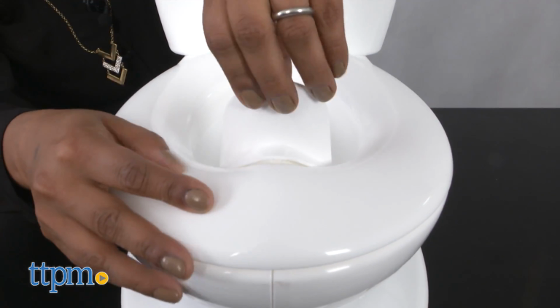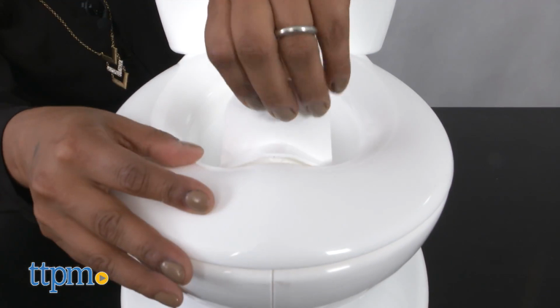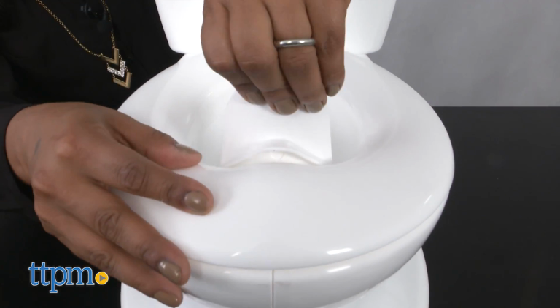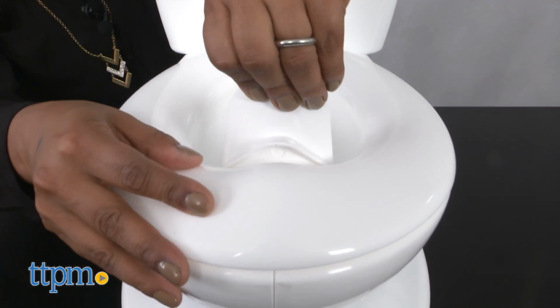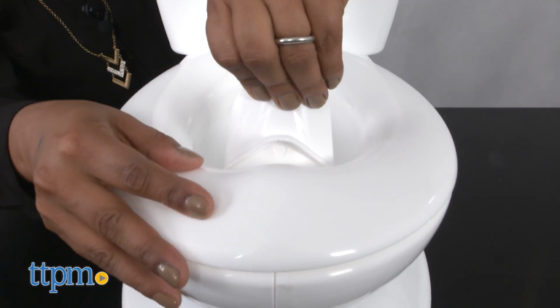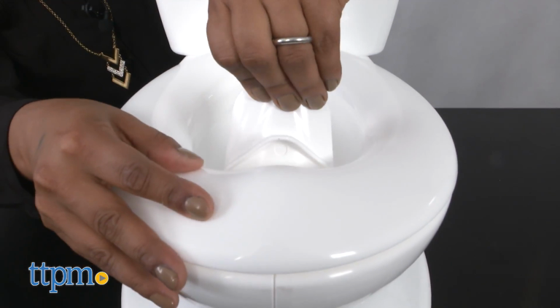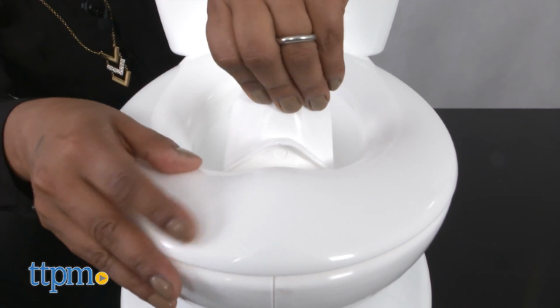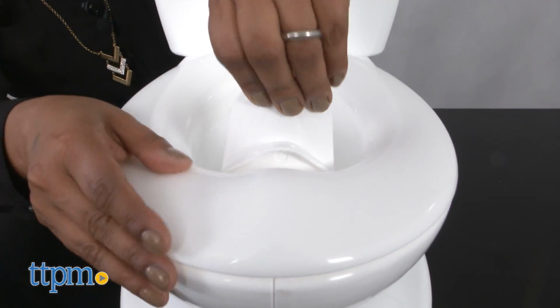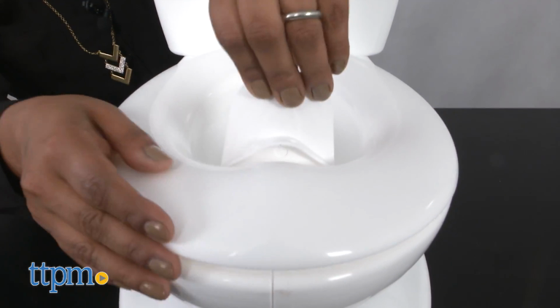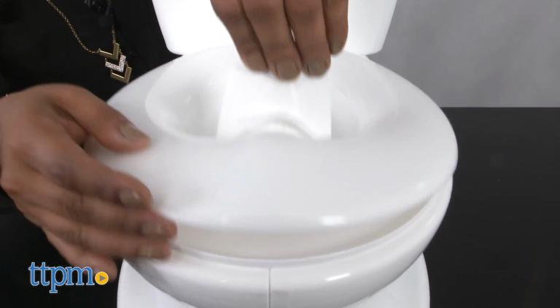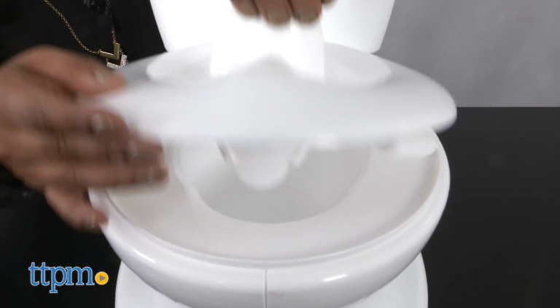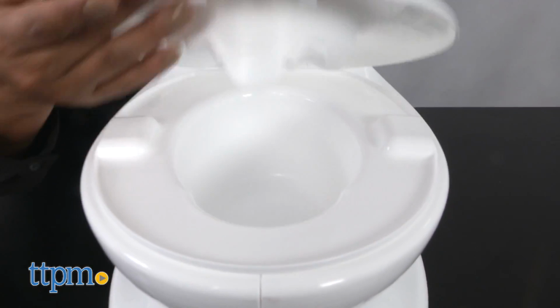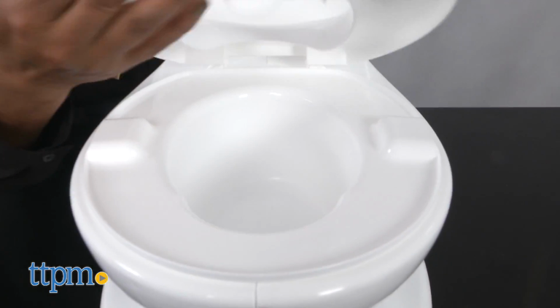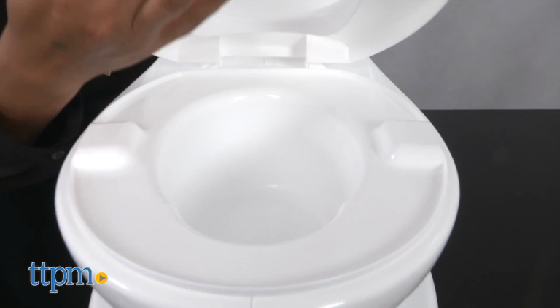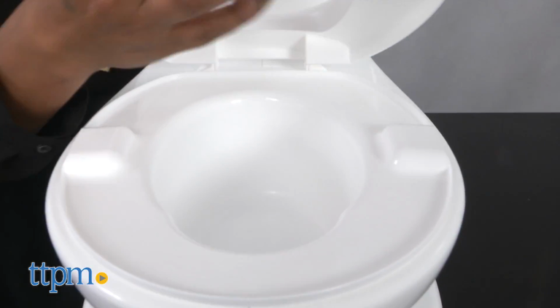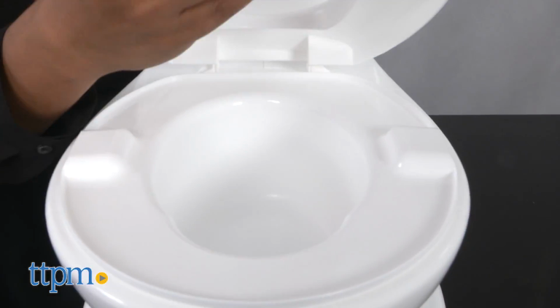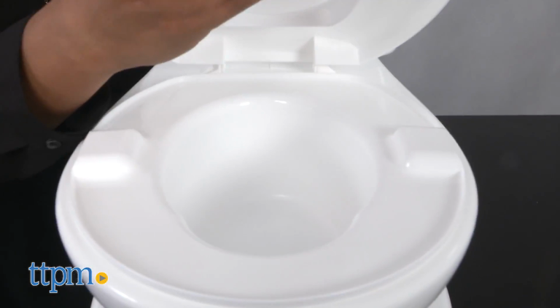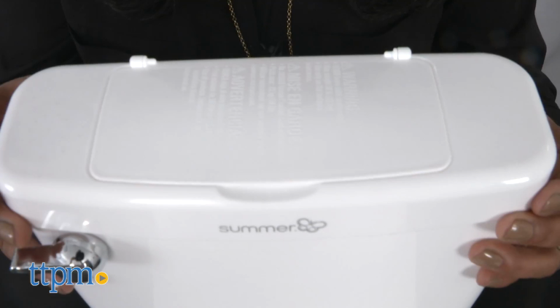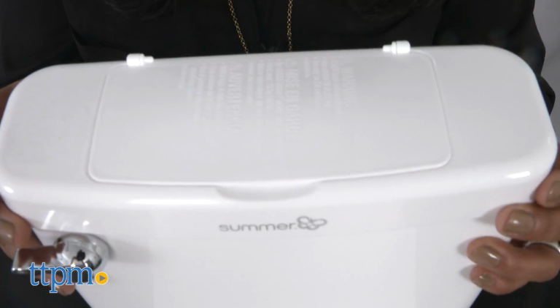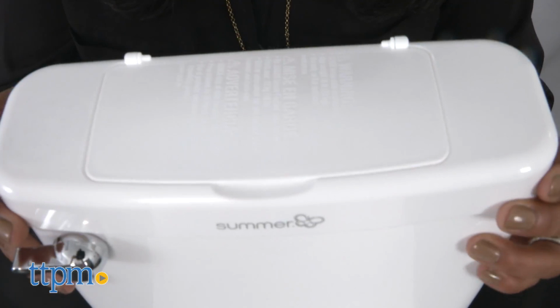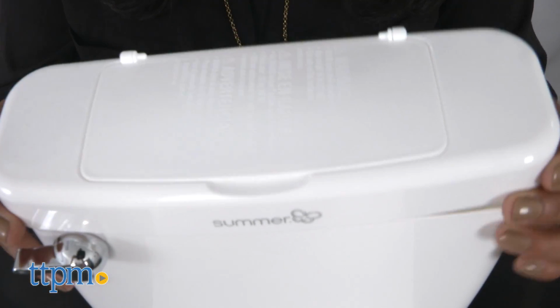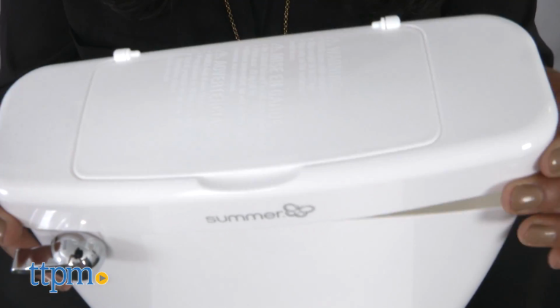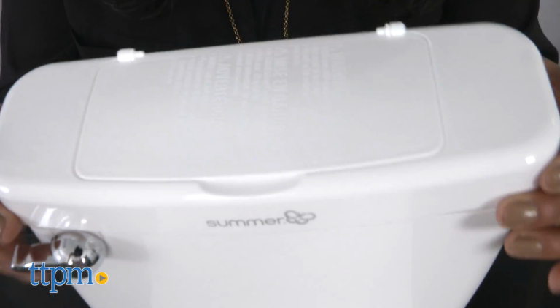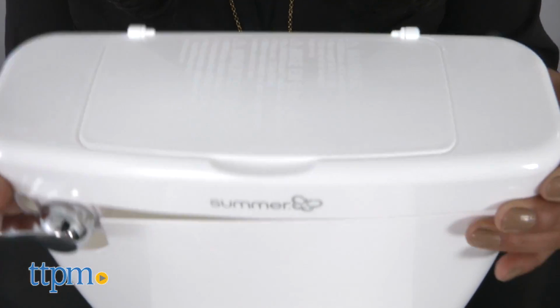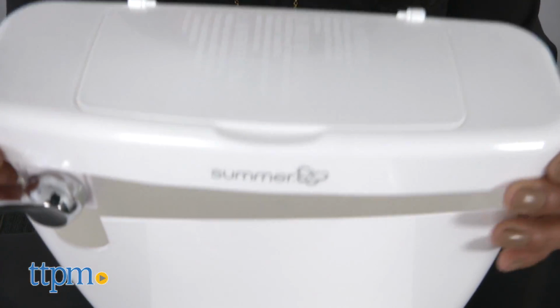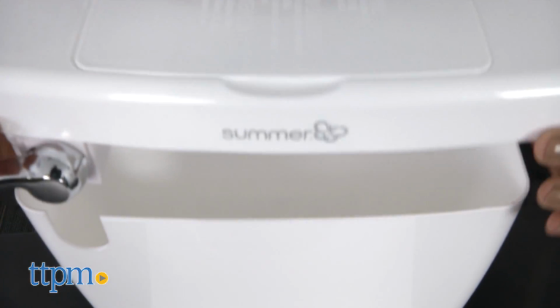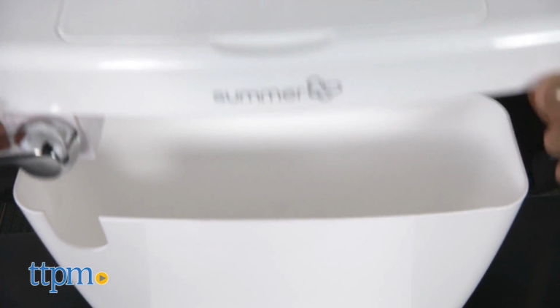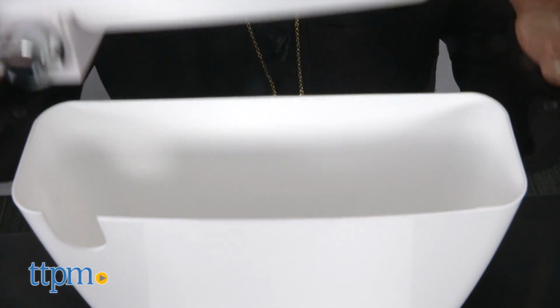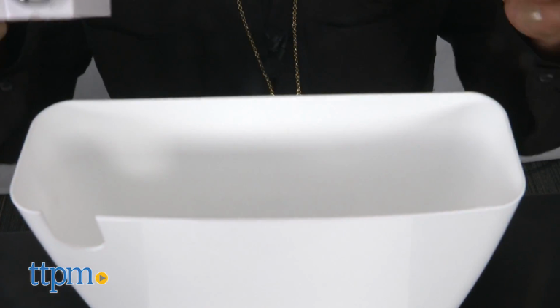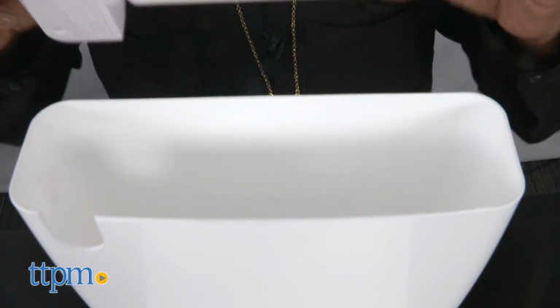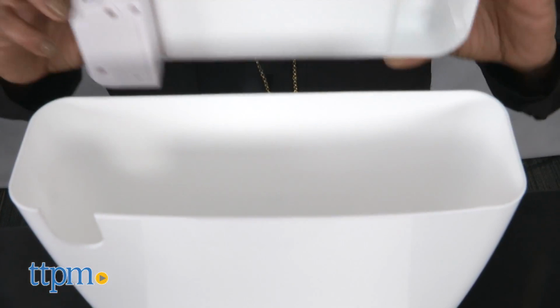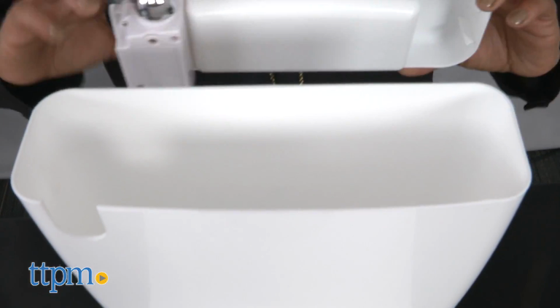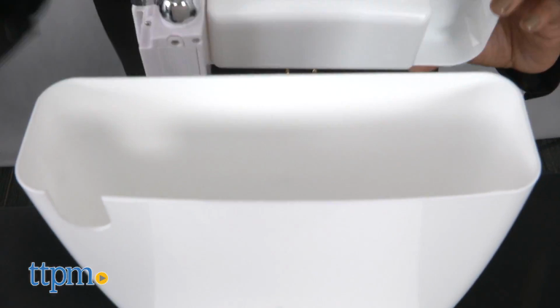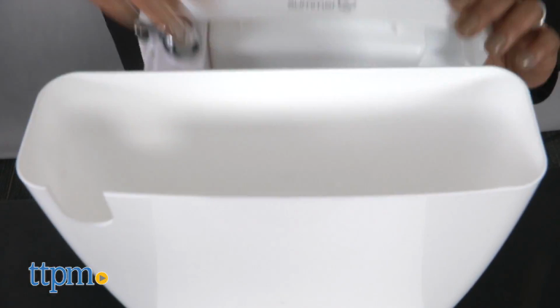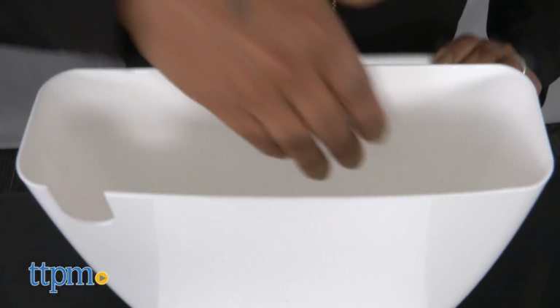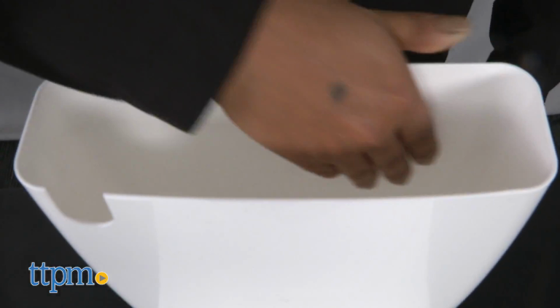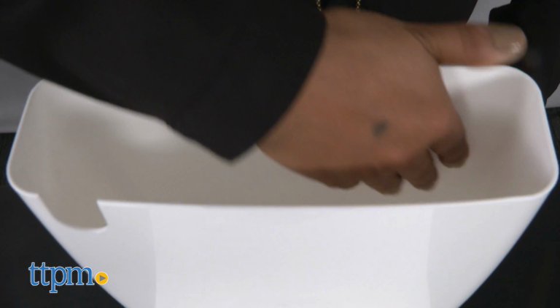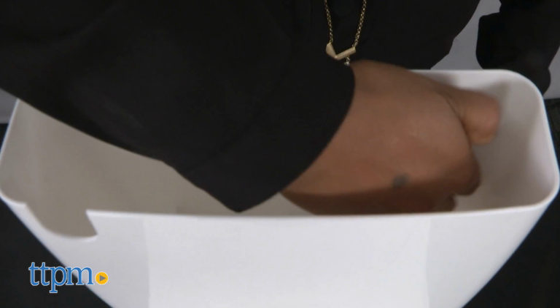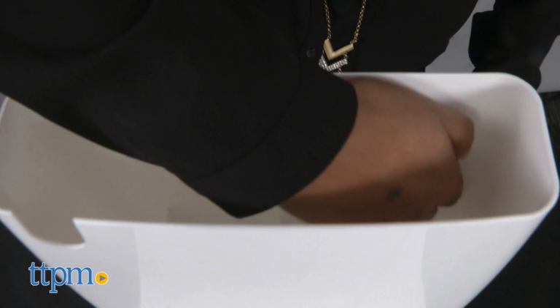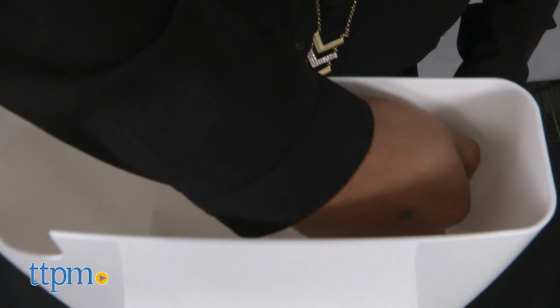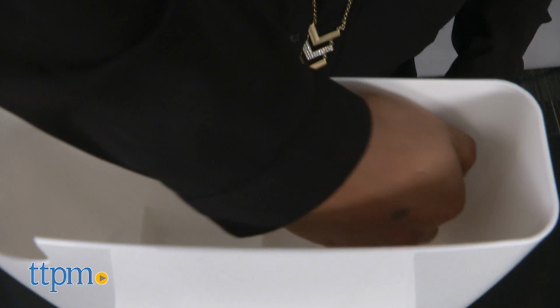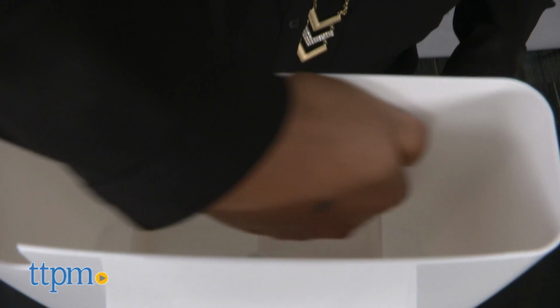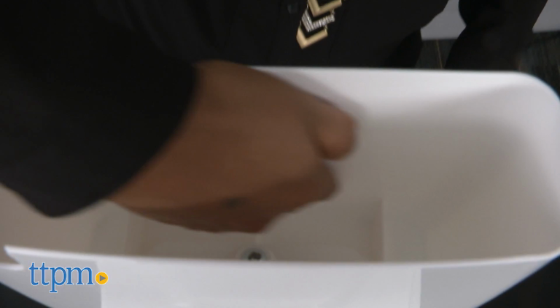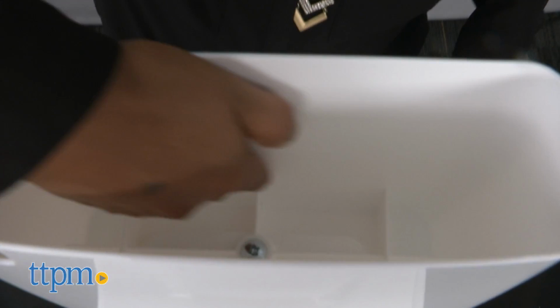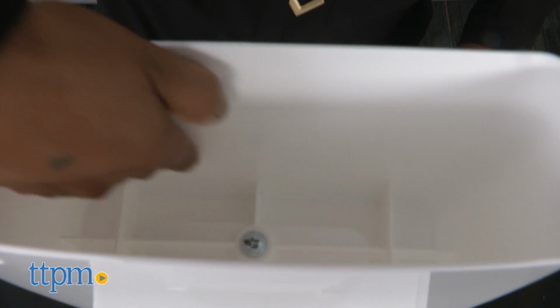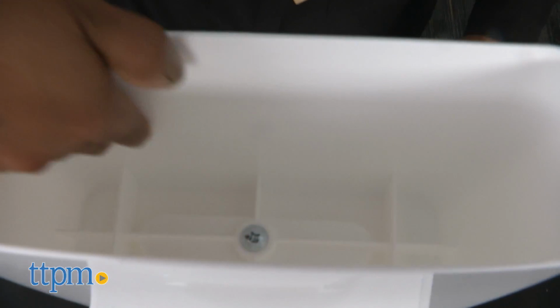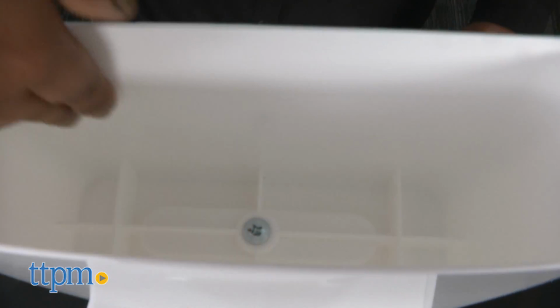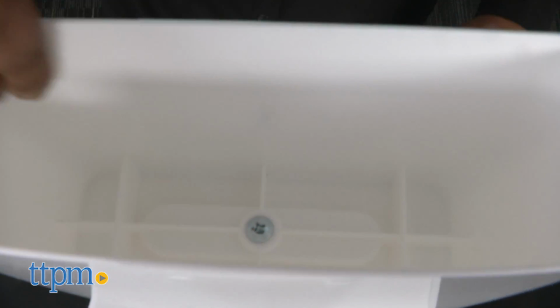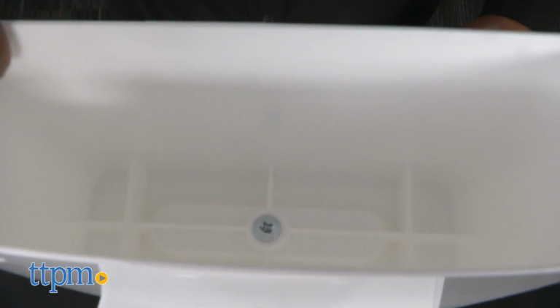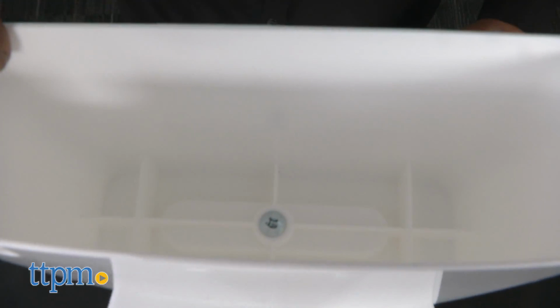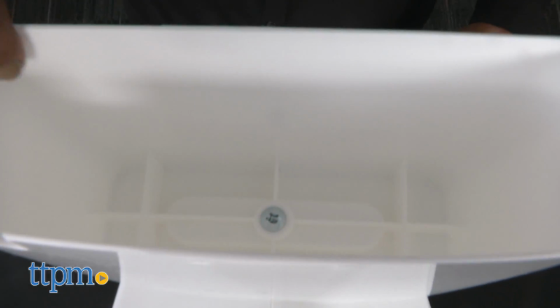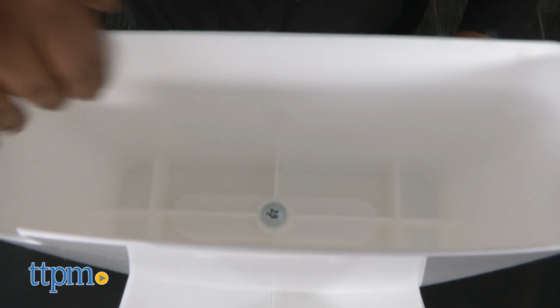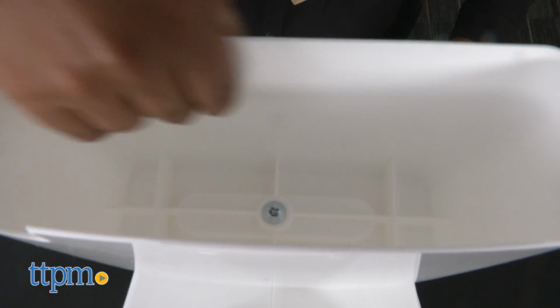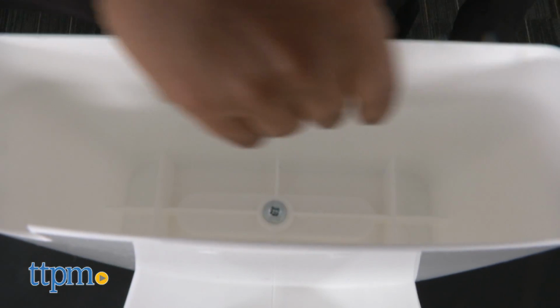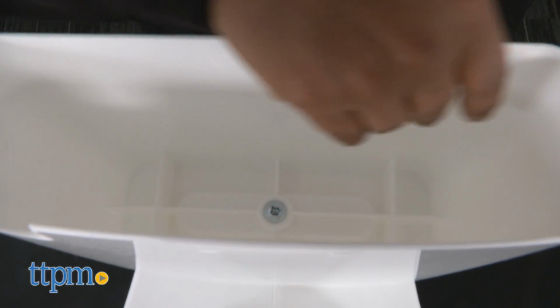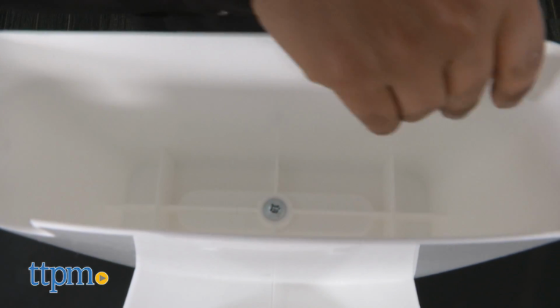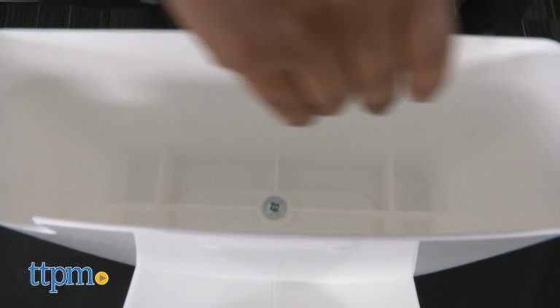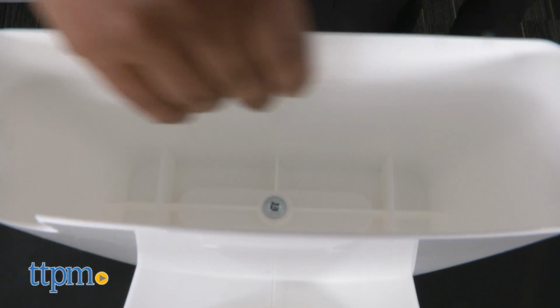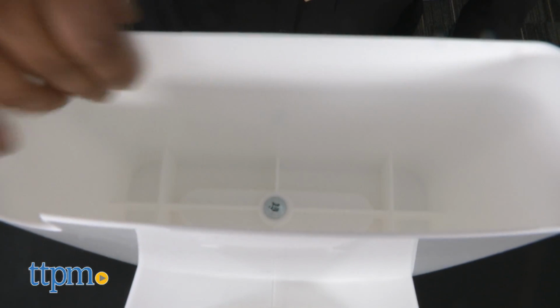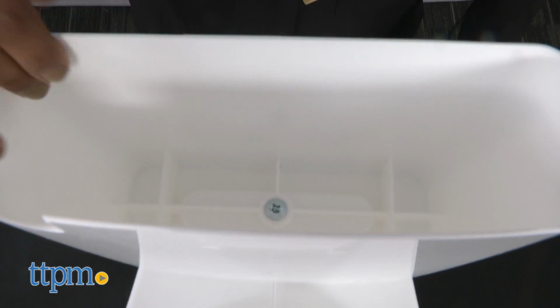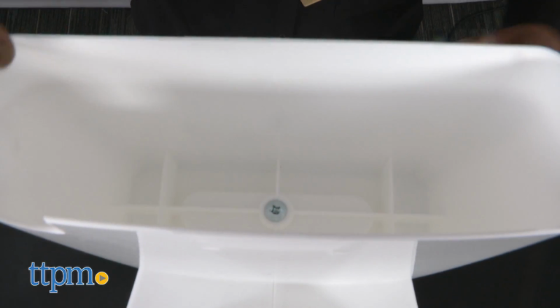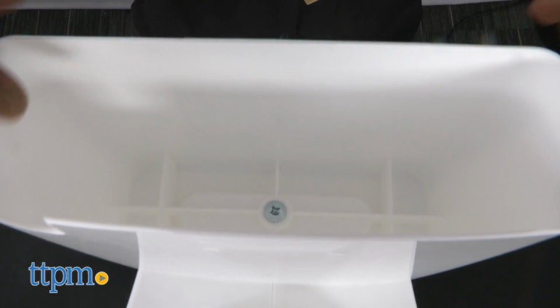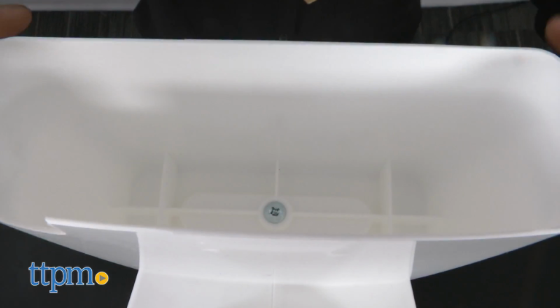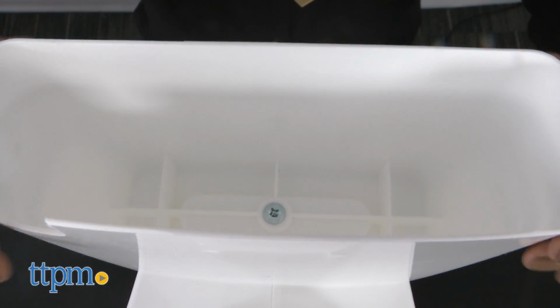Added bonus: parents can store some reading material in the tank, because we all know that potty training is a waiting game.